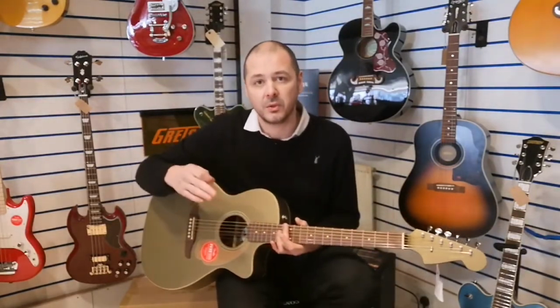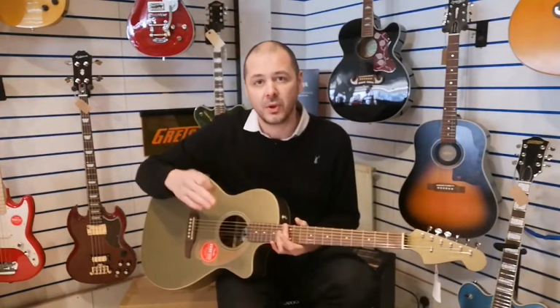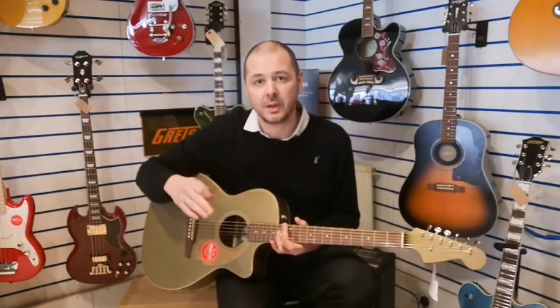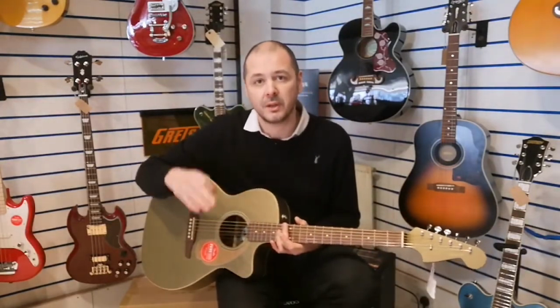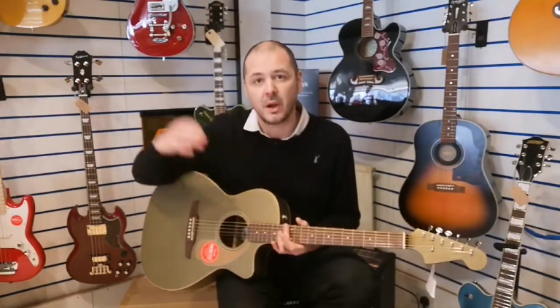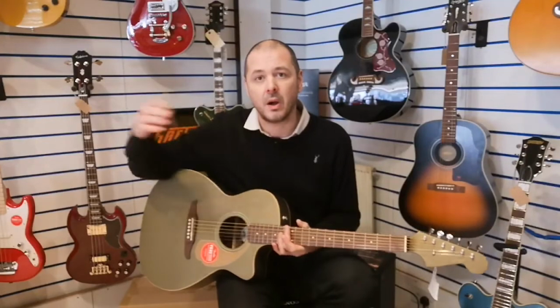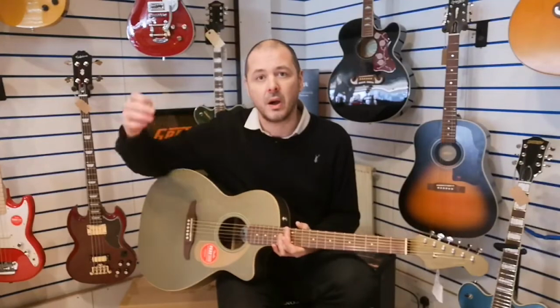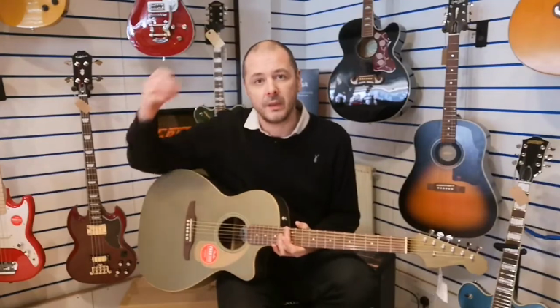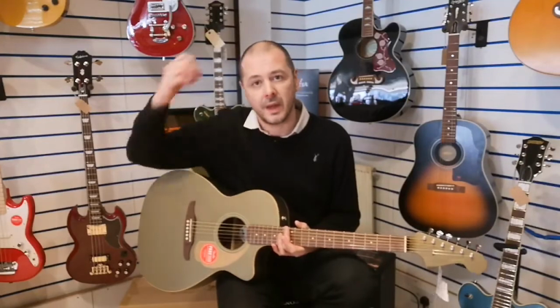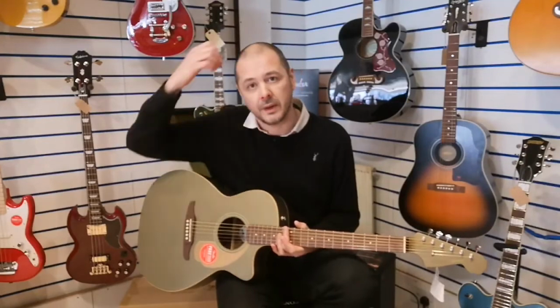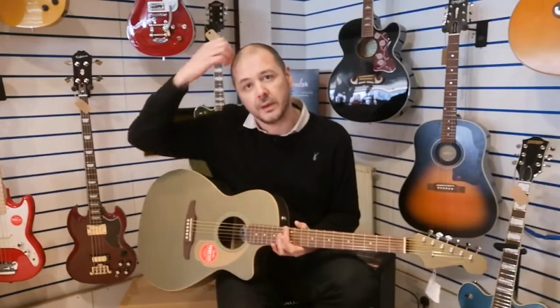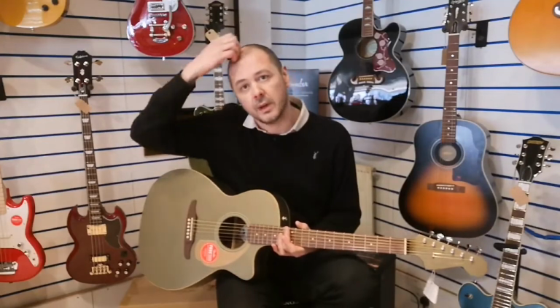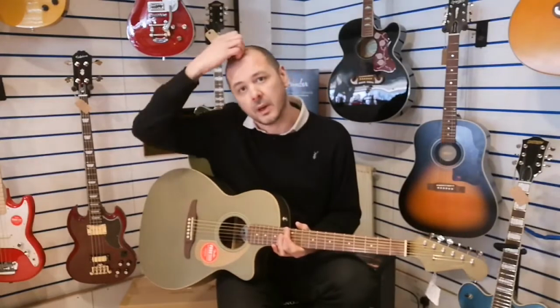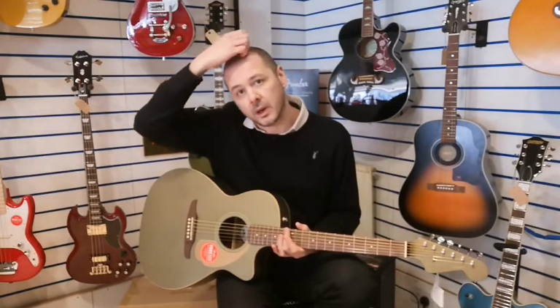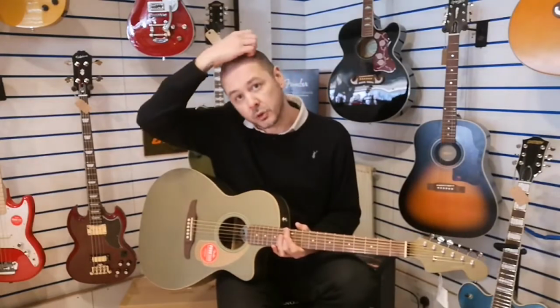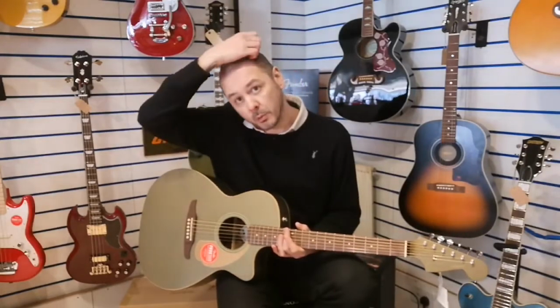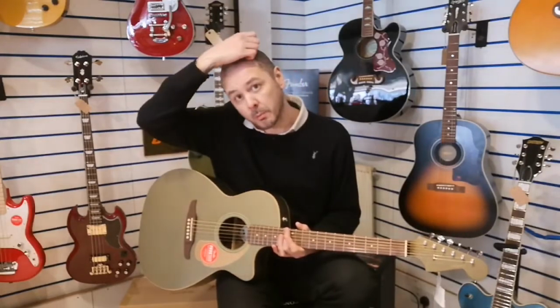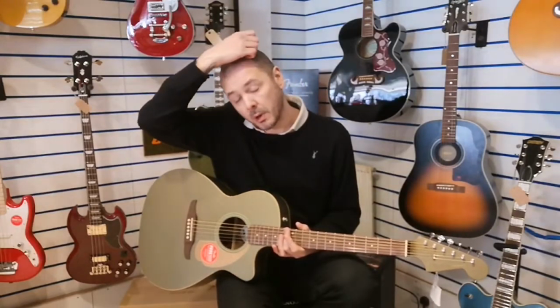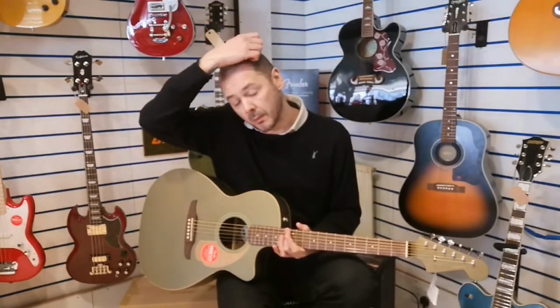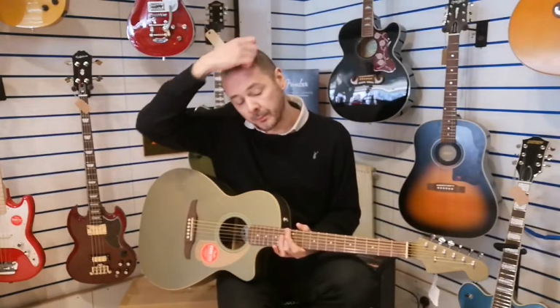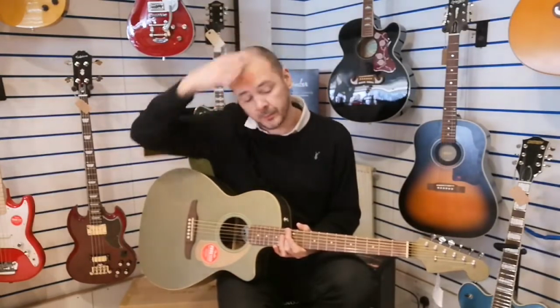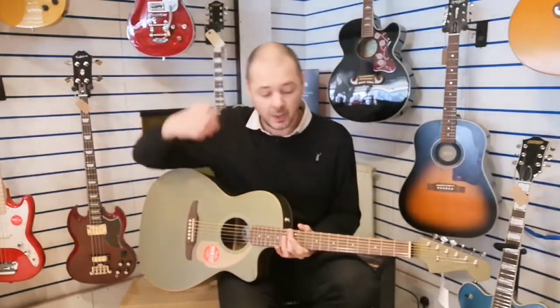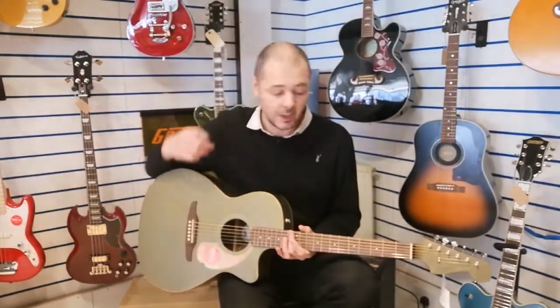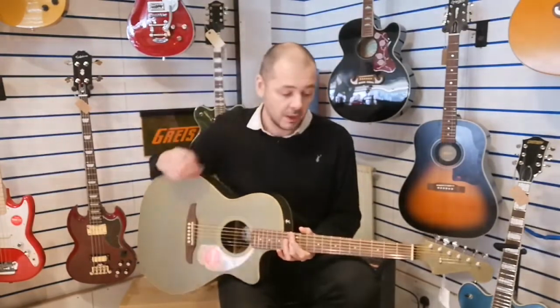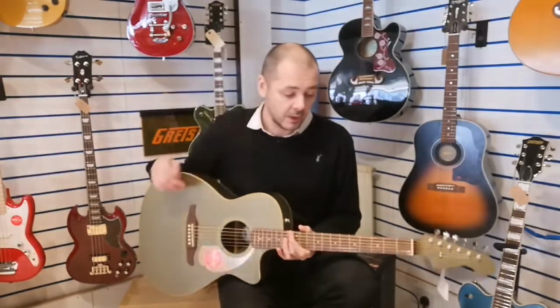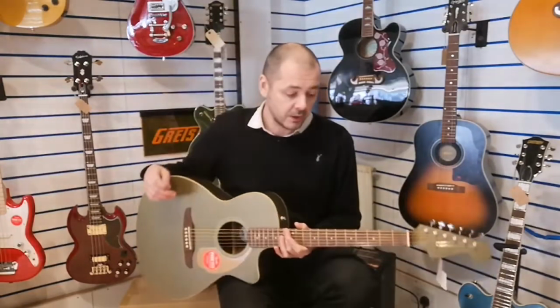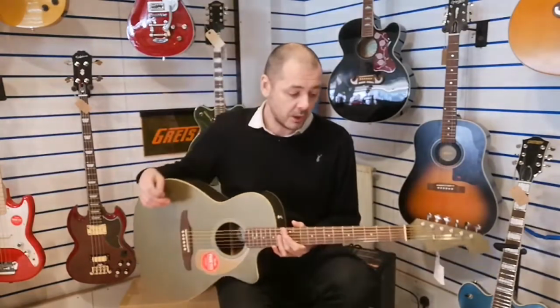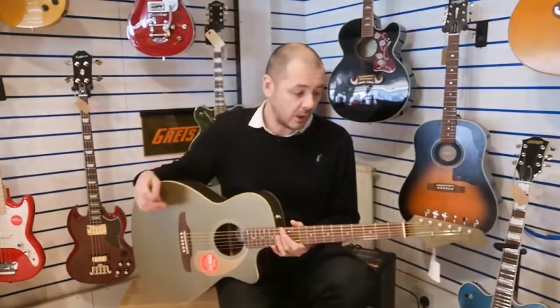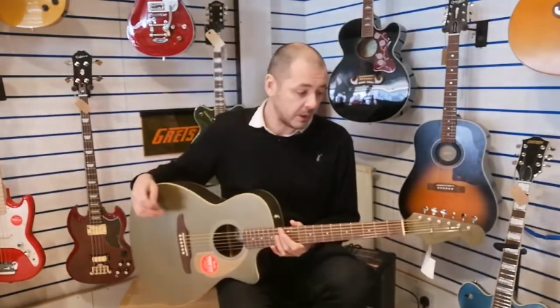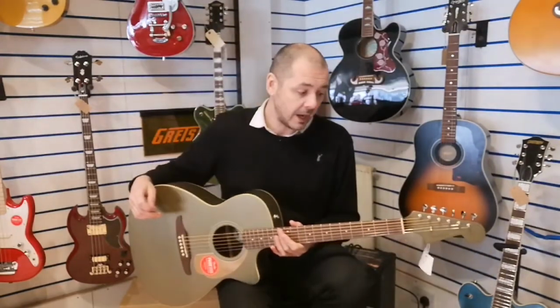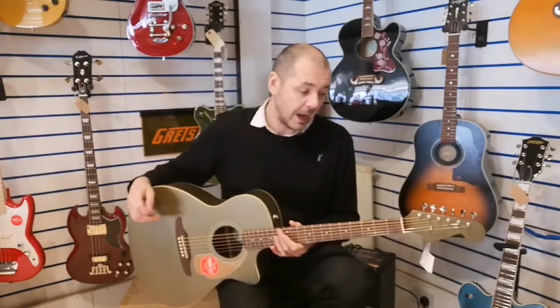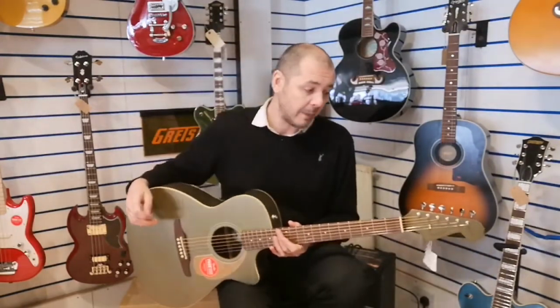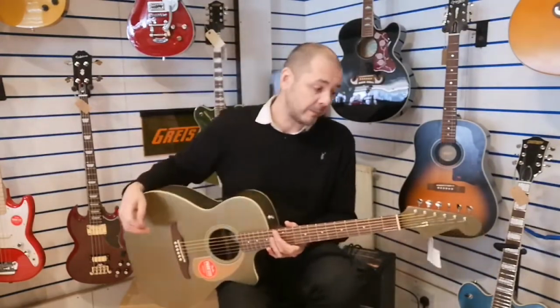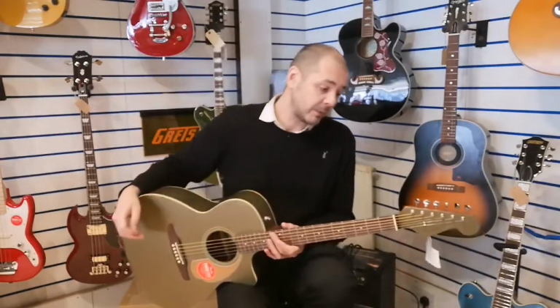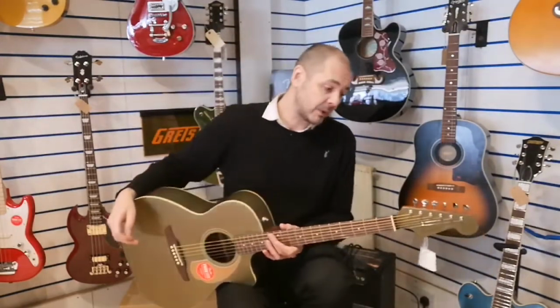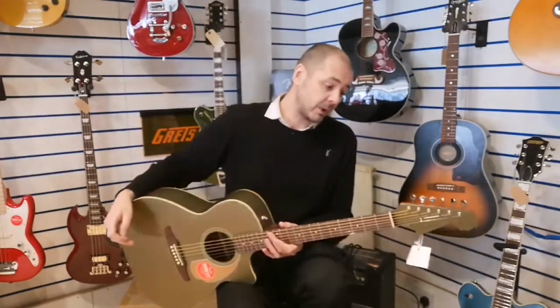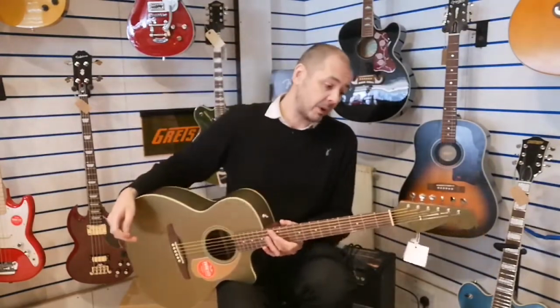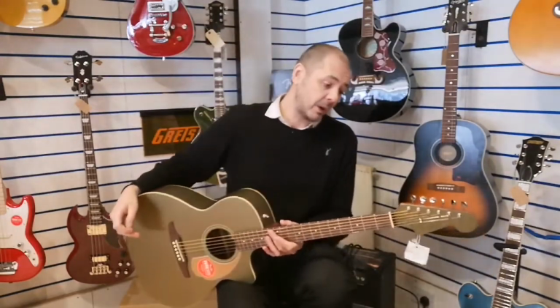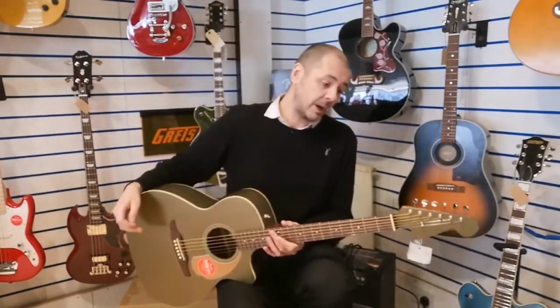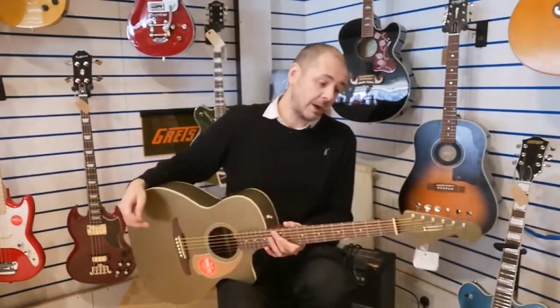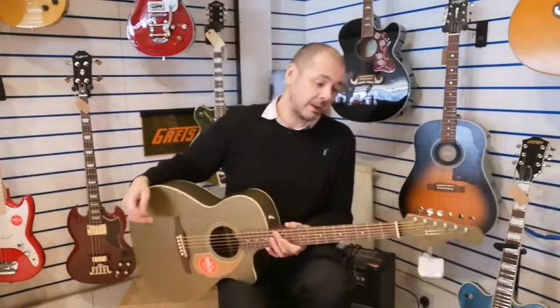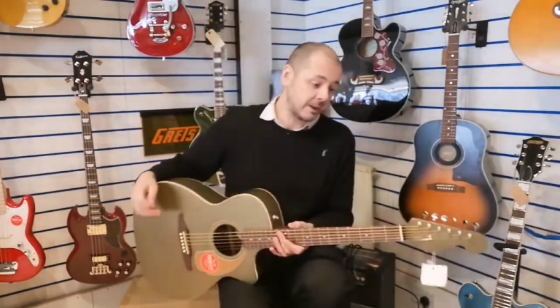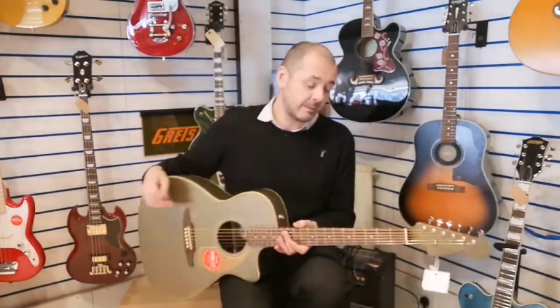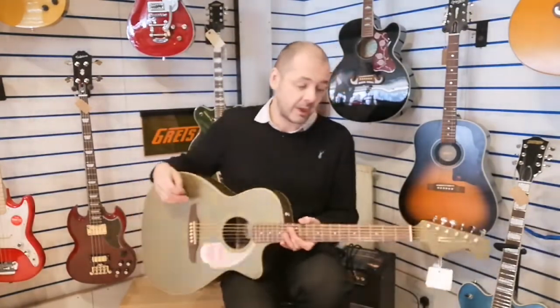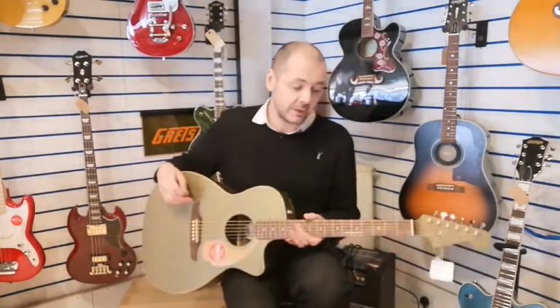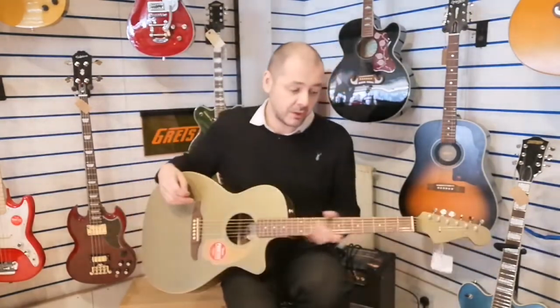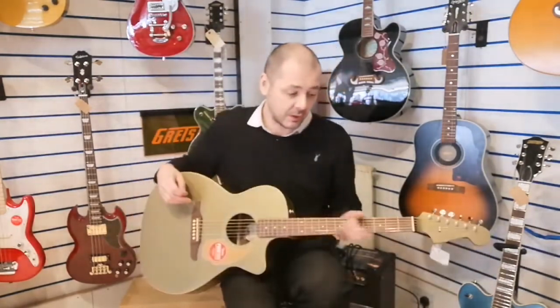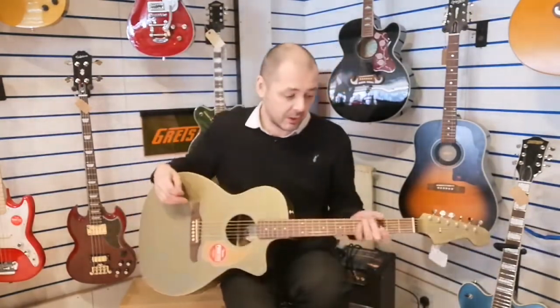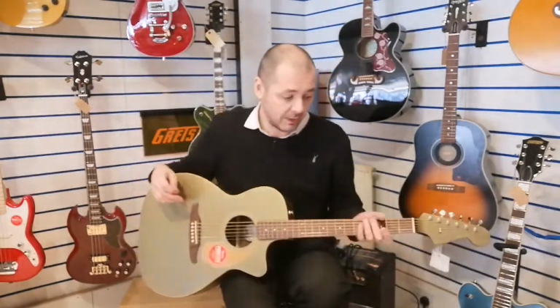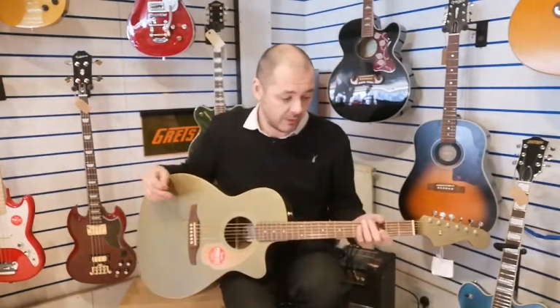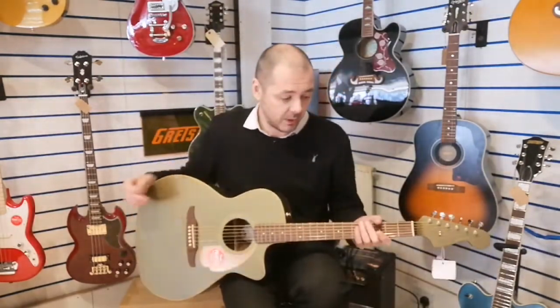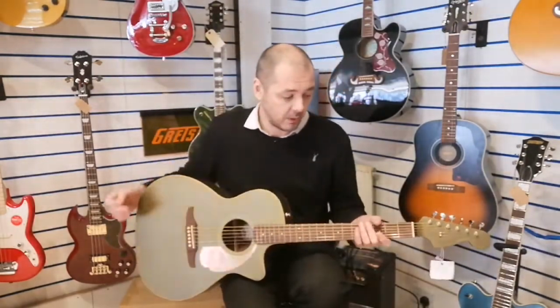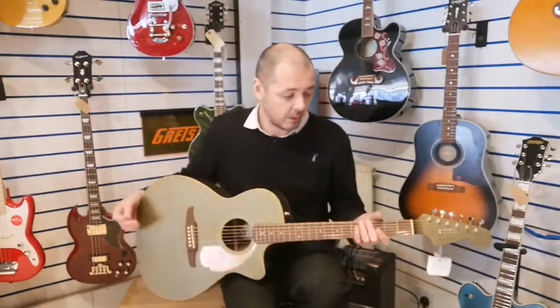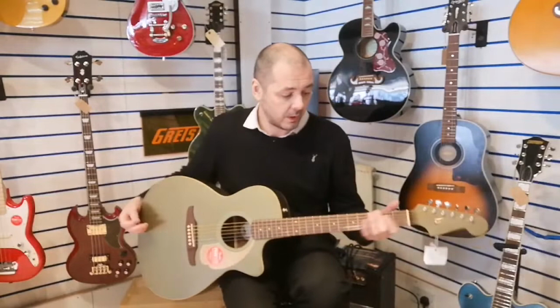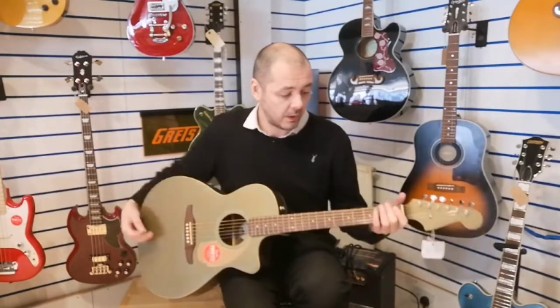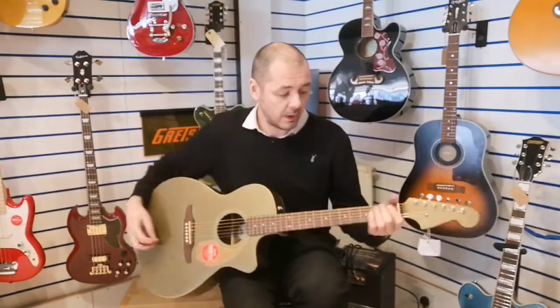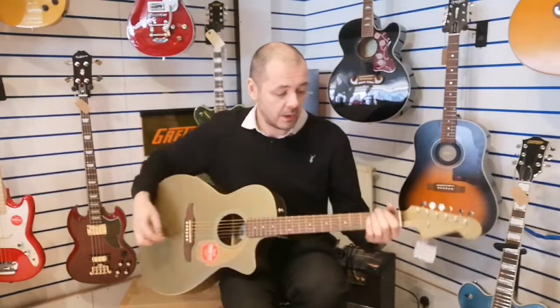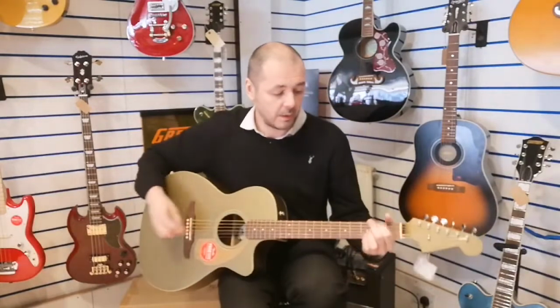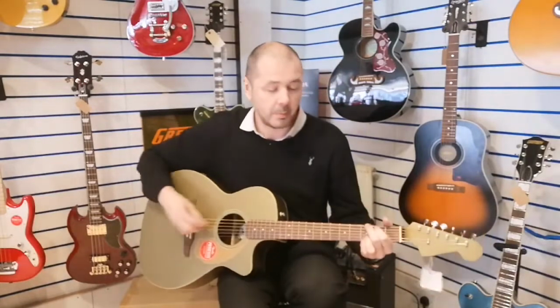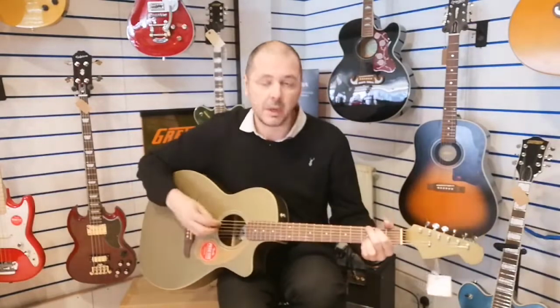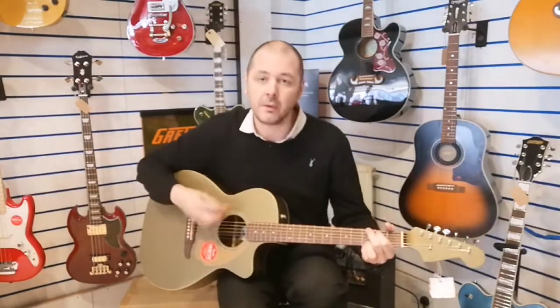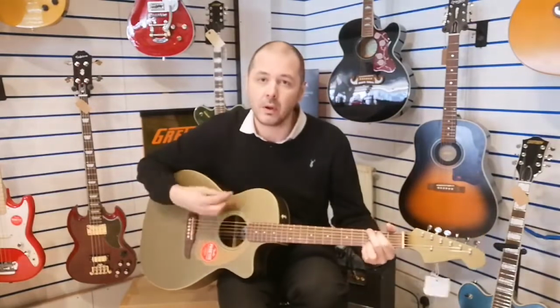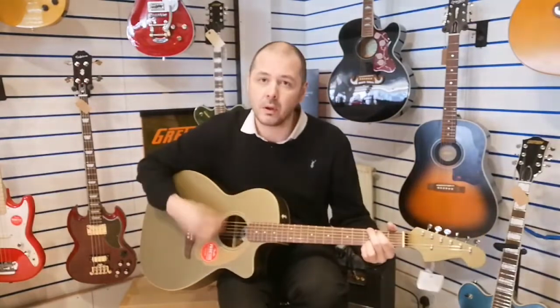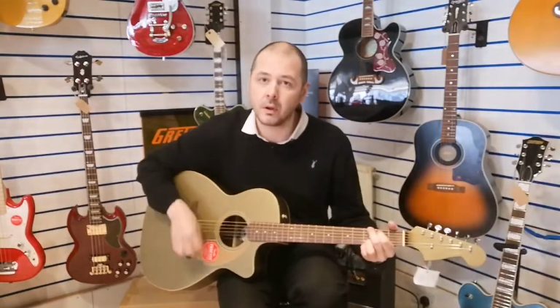It is a full-size guitar but it's at the smaller end of the full size, so it's like a folk-style guitar. Next up would be dreadnought and then jumbo.